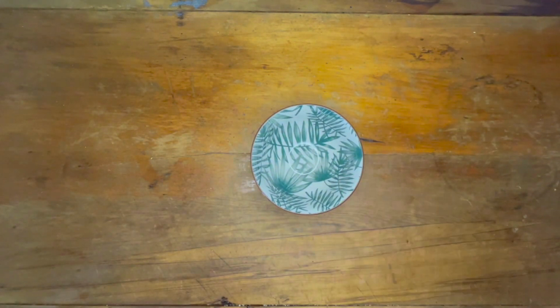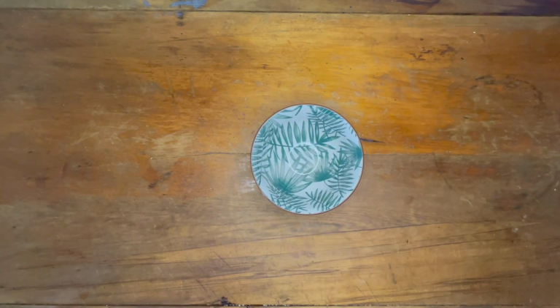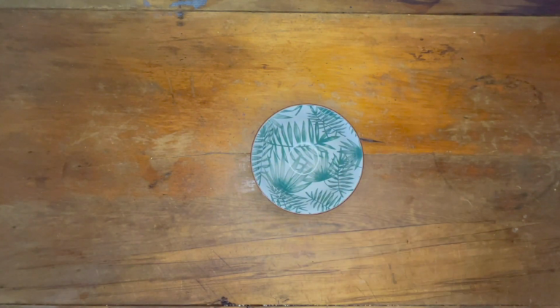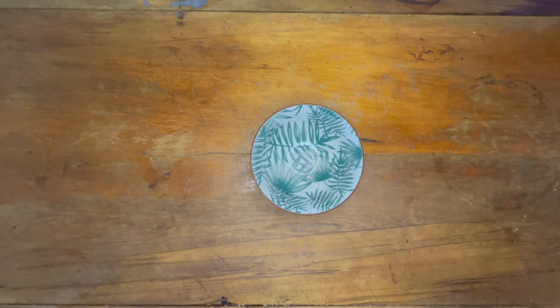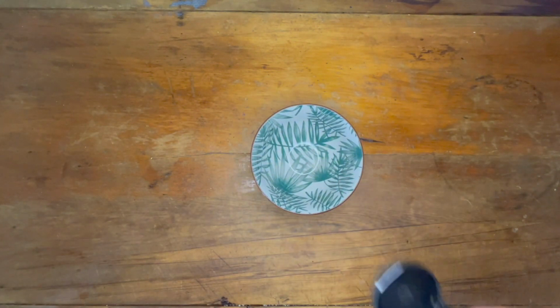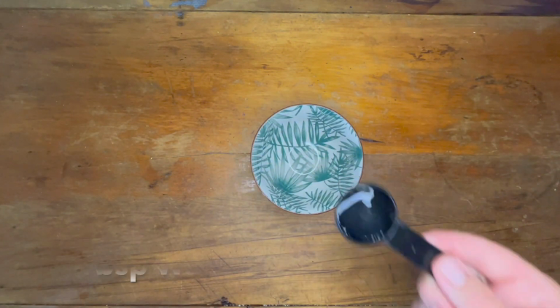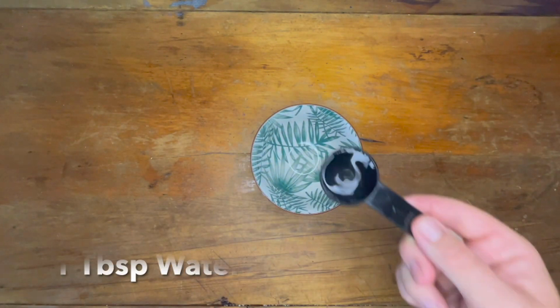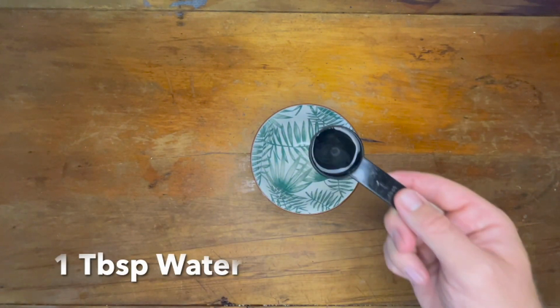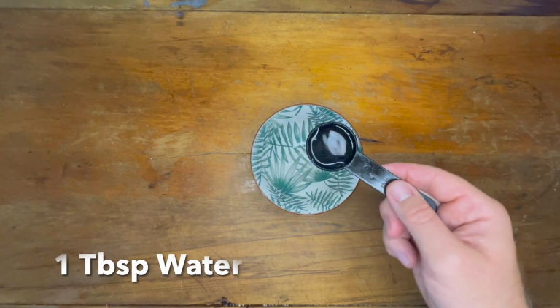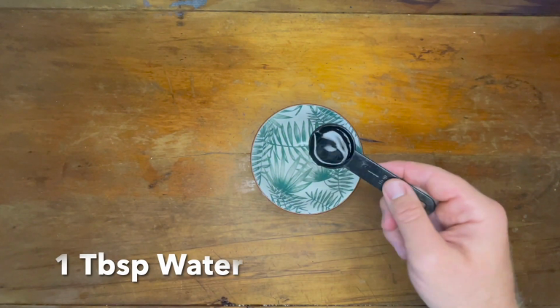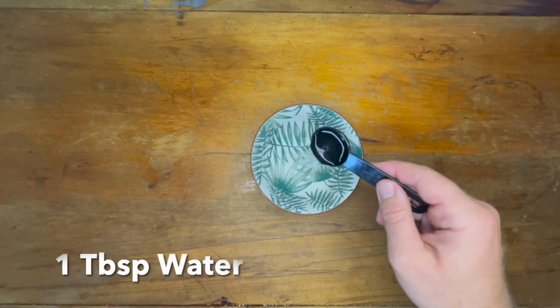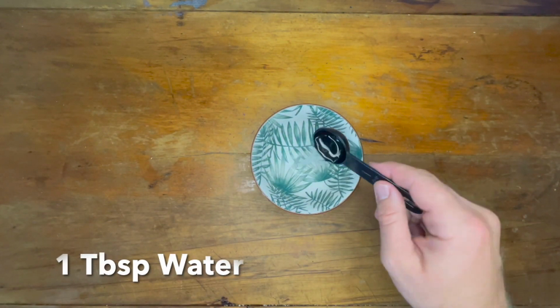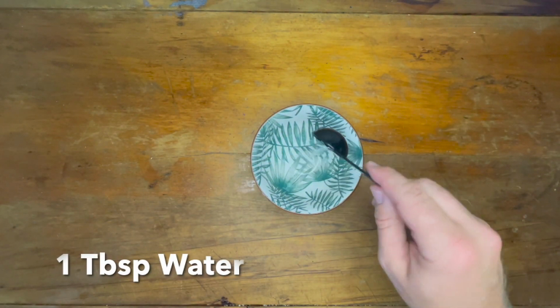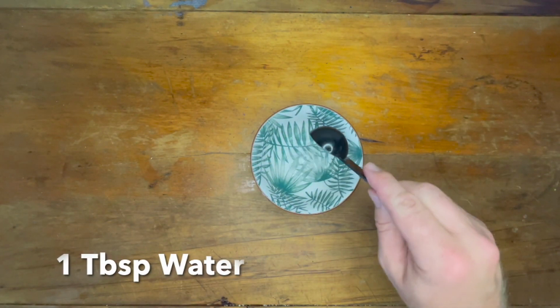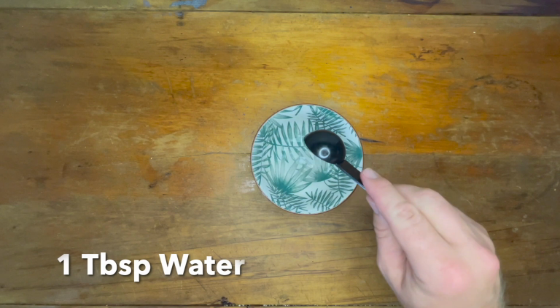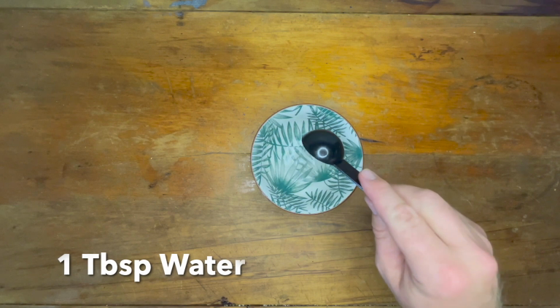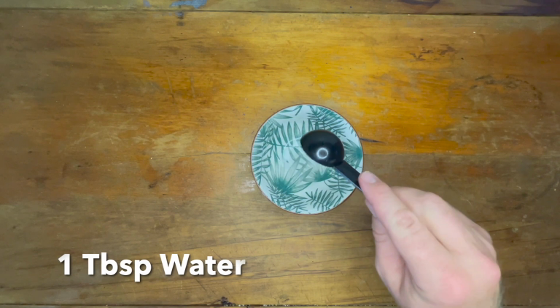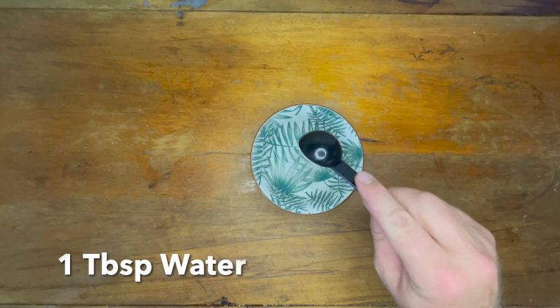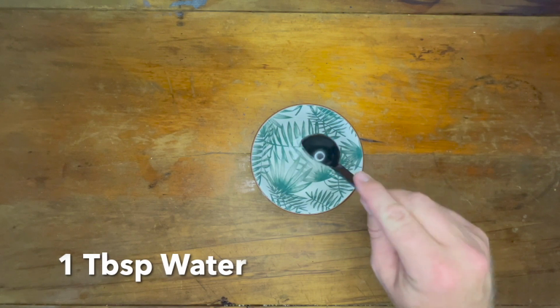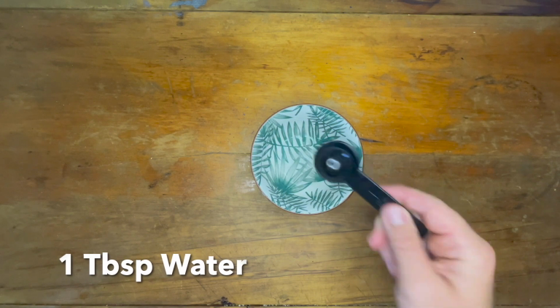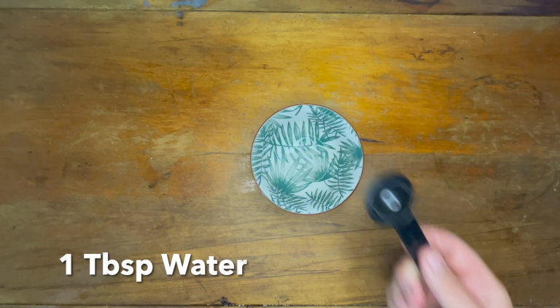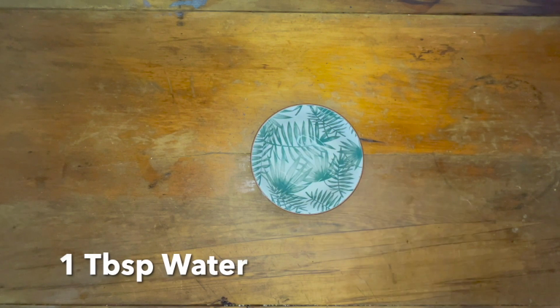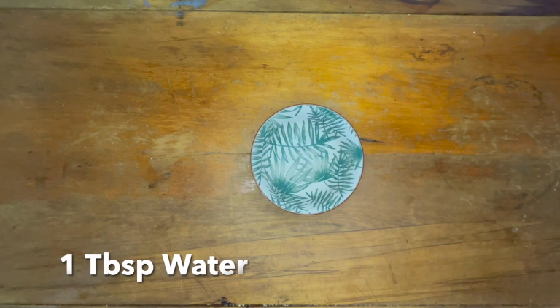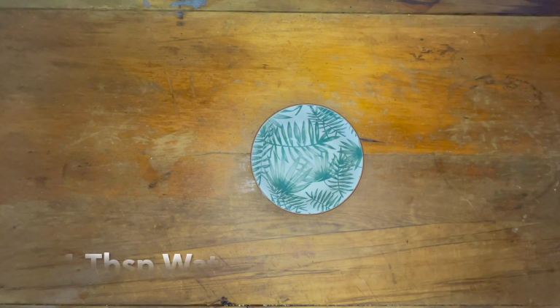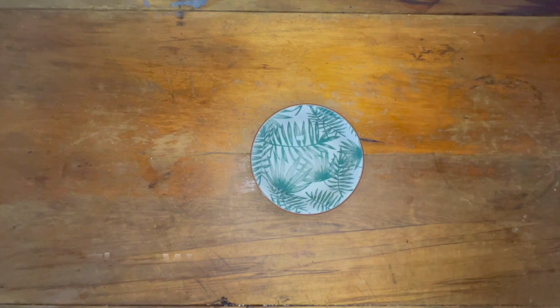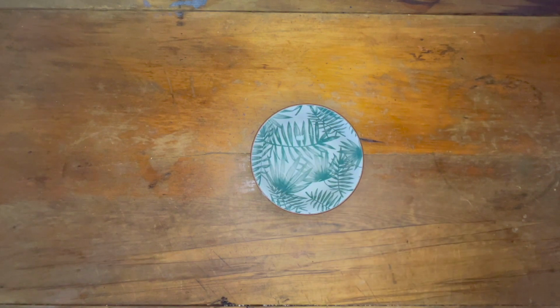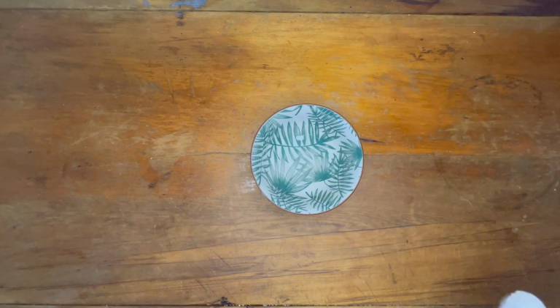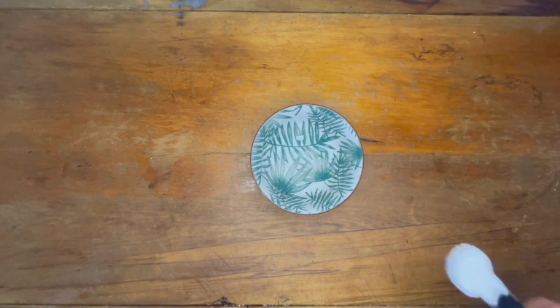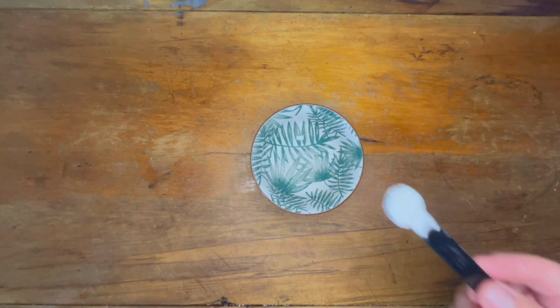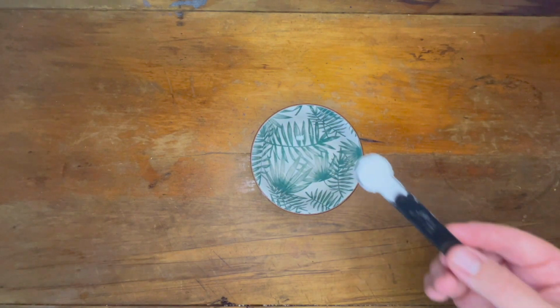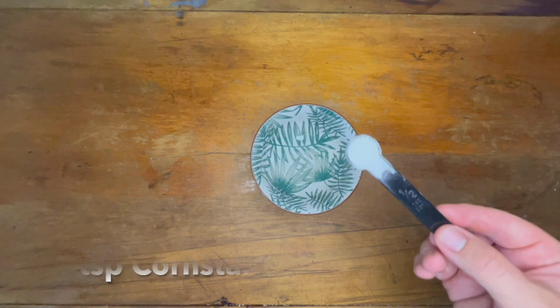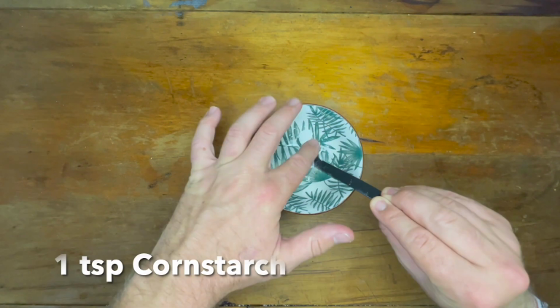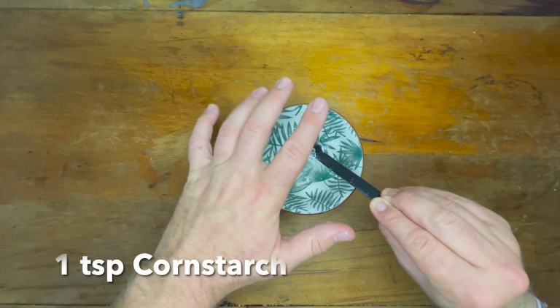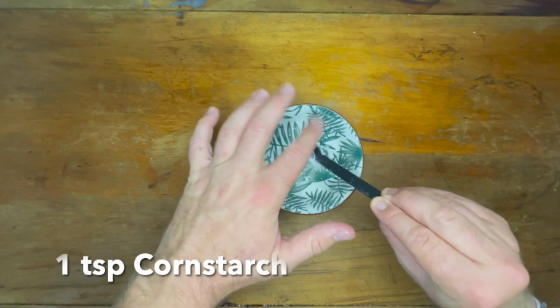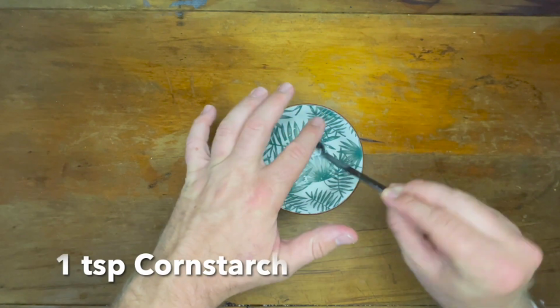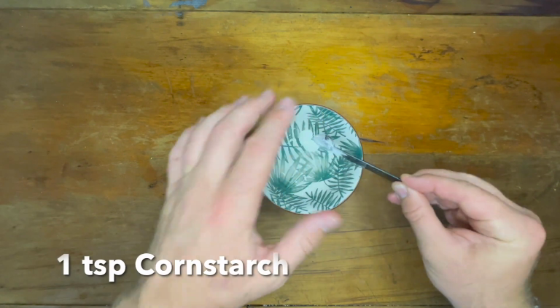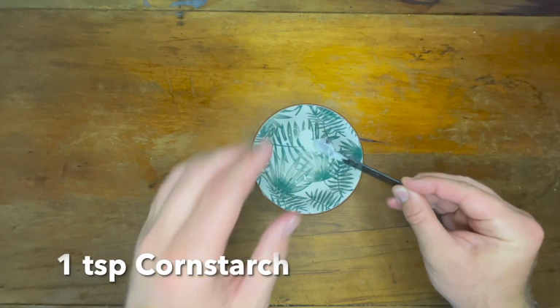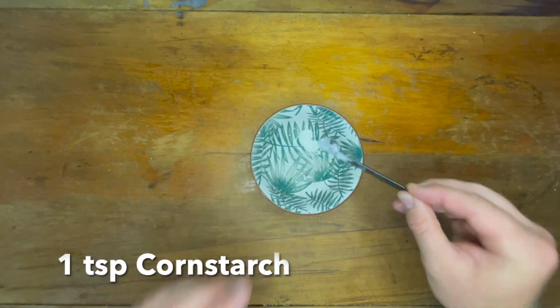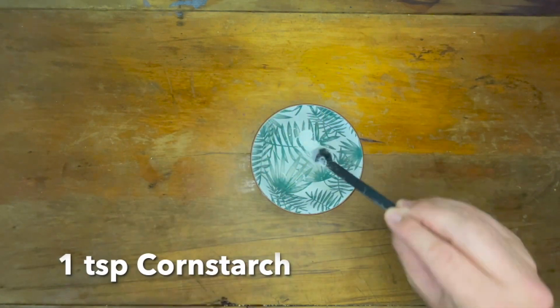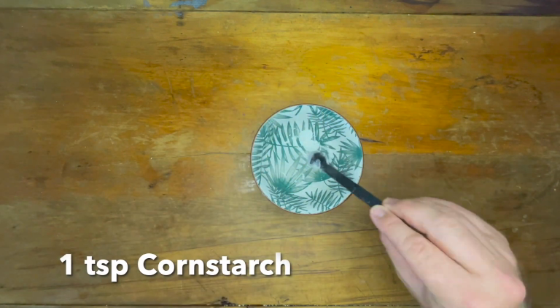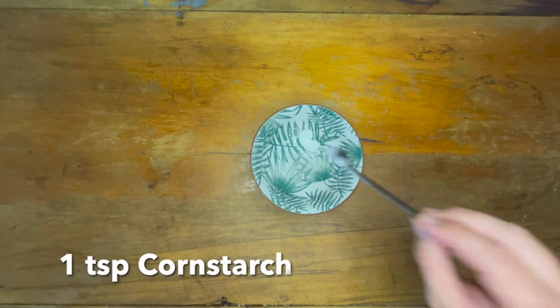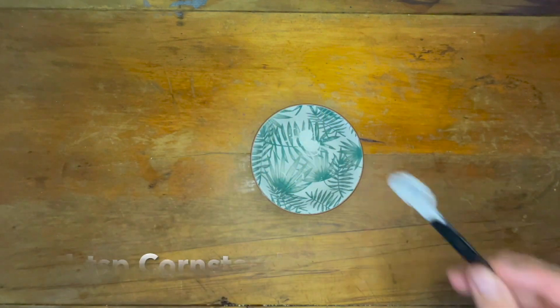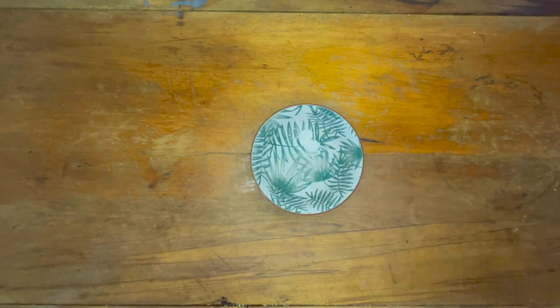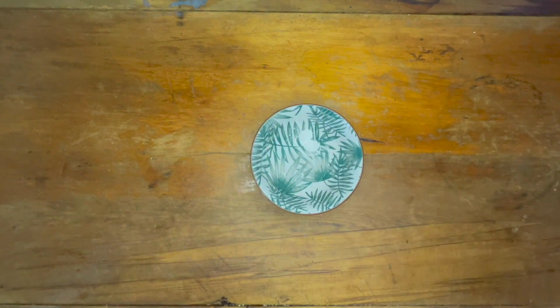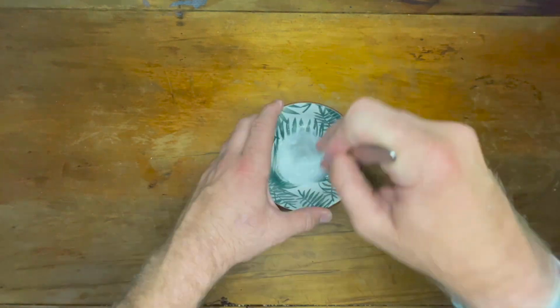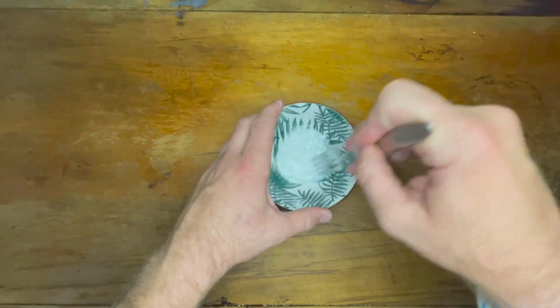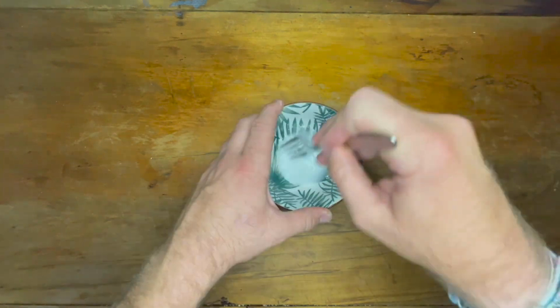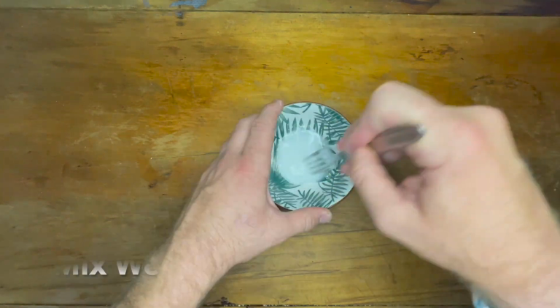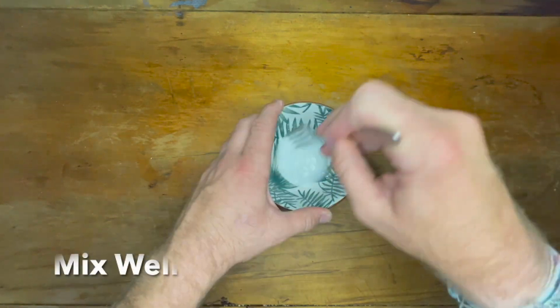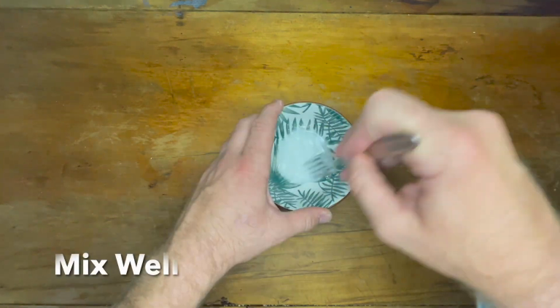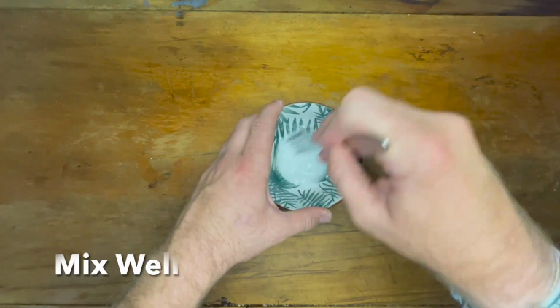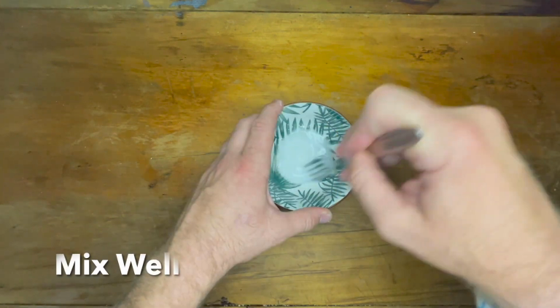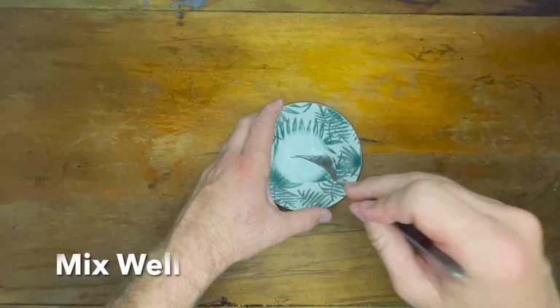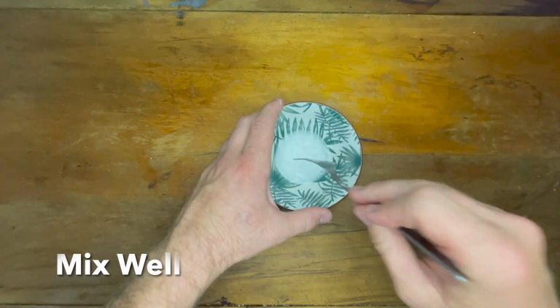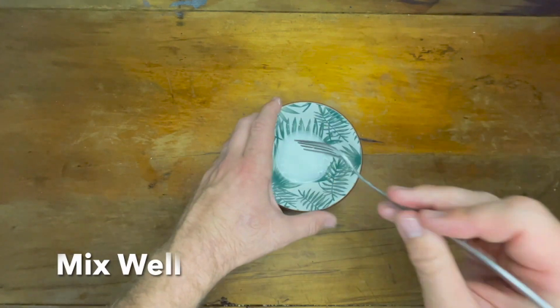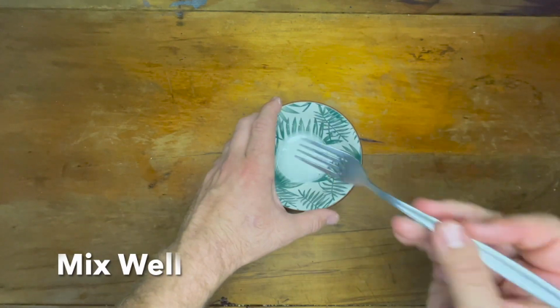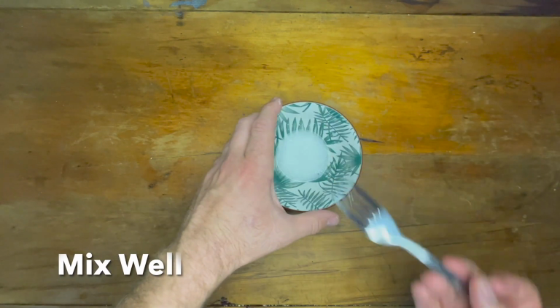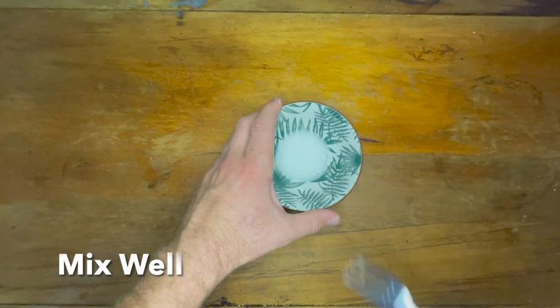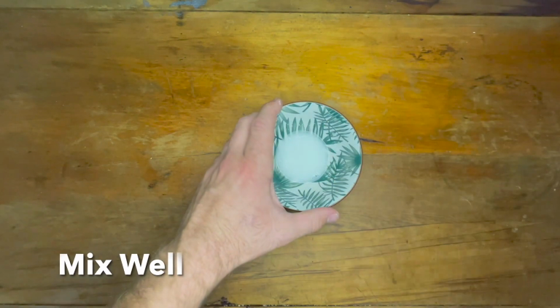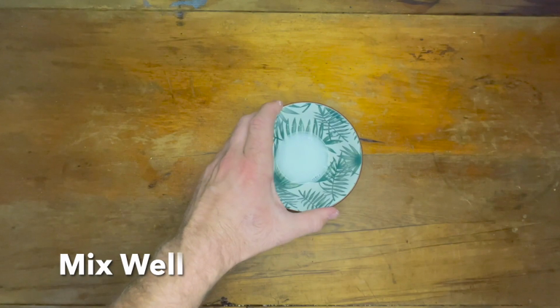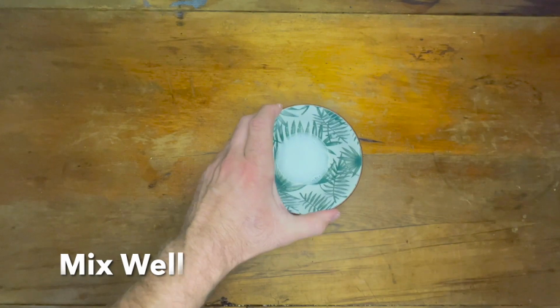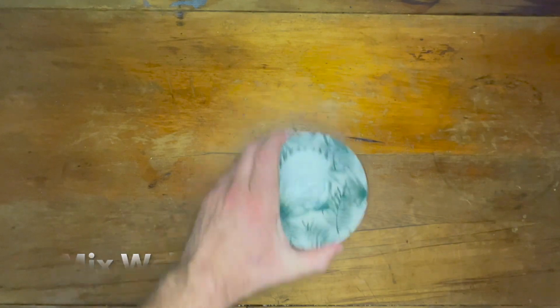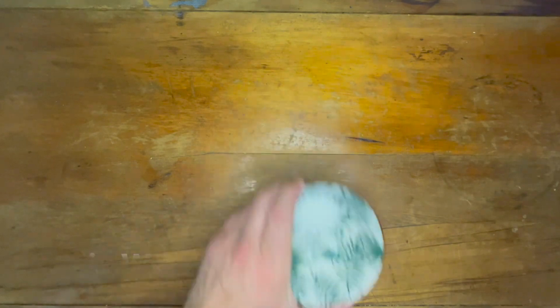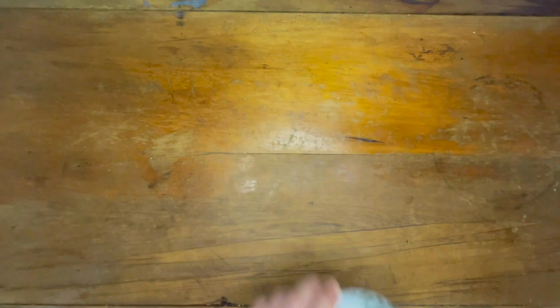In that bowl, add a tablespoon of water and then a teaspoon of cornstarch. Mix this well, then put that to the side also.